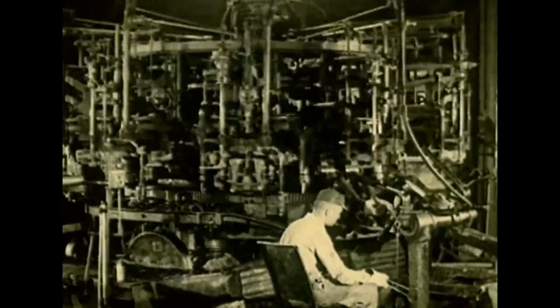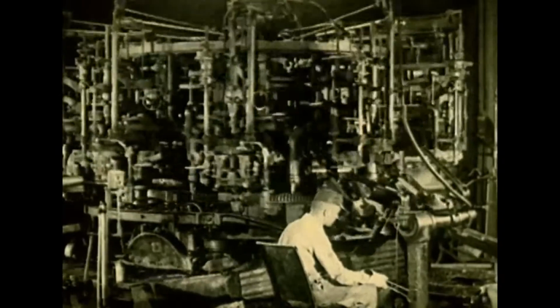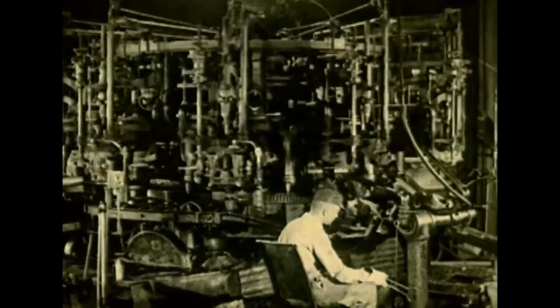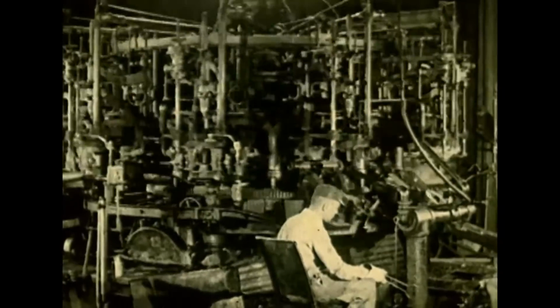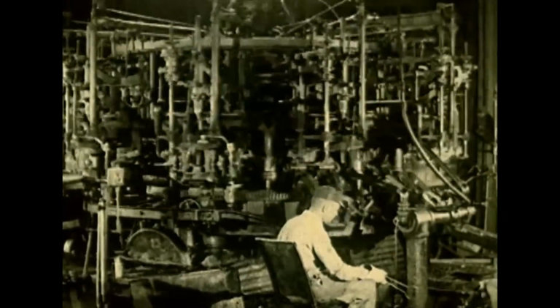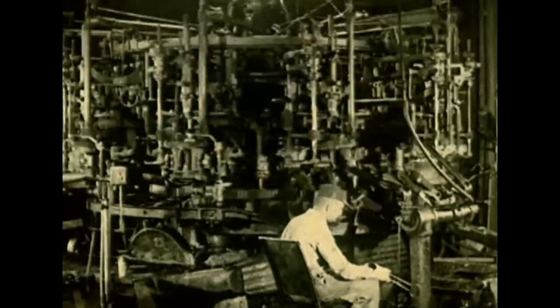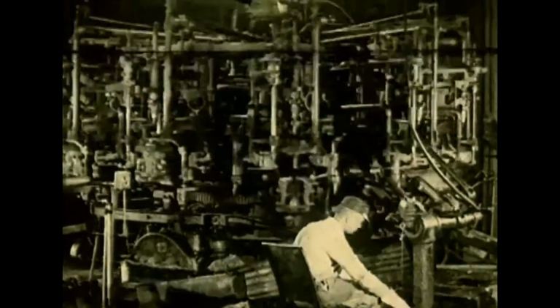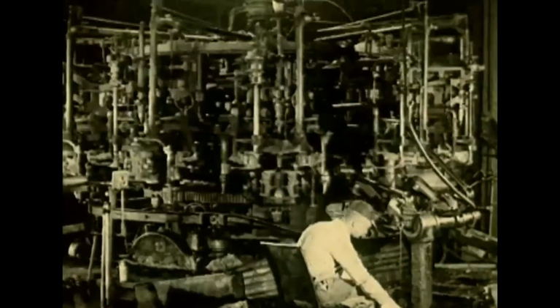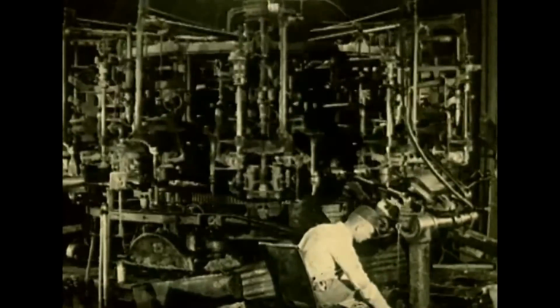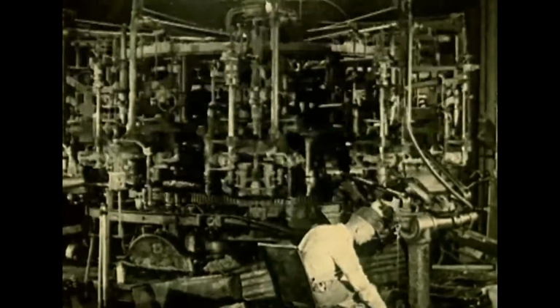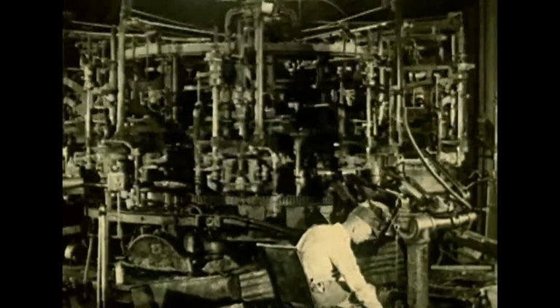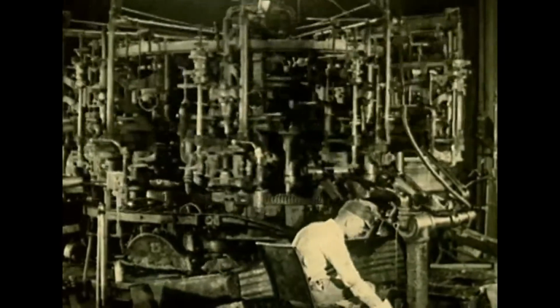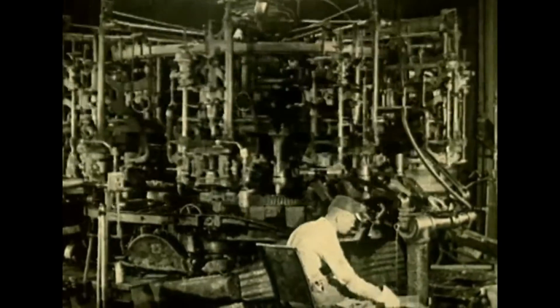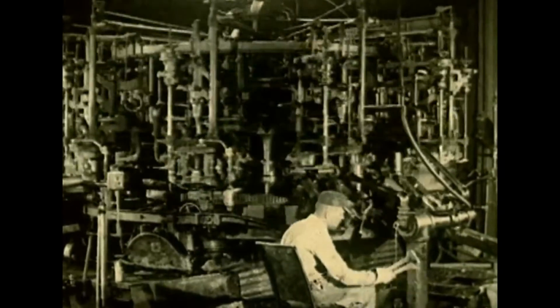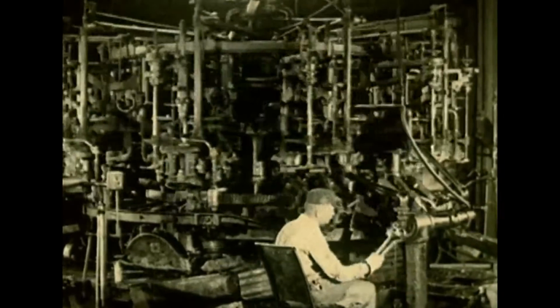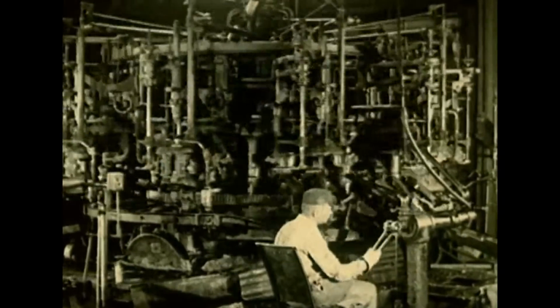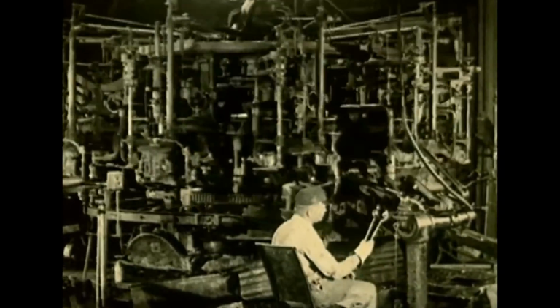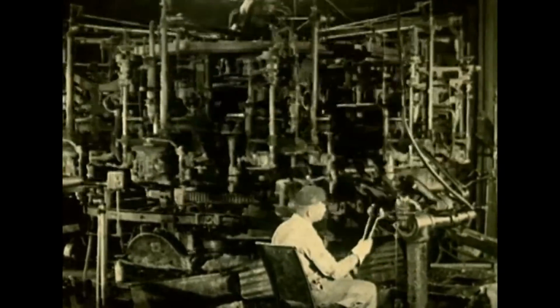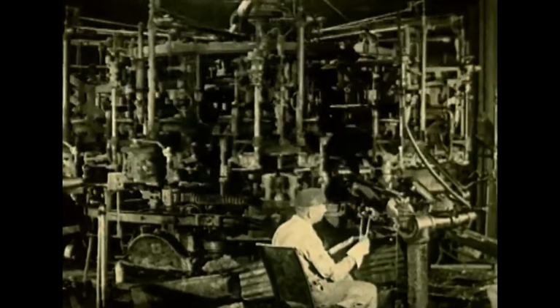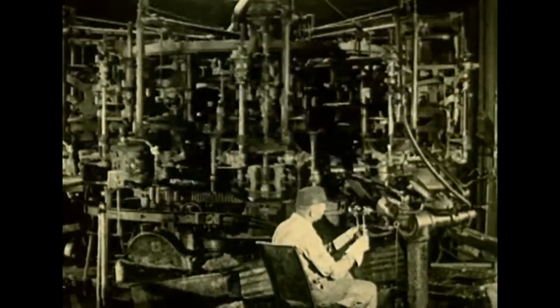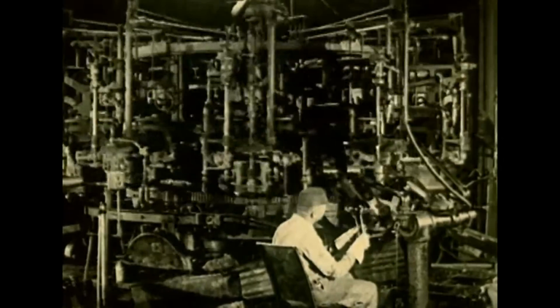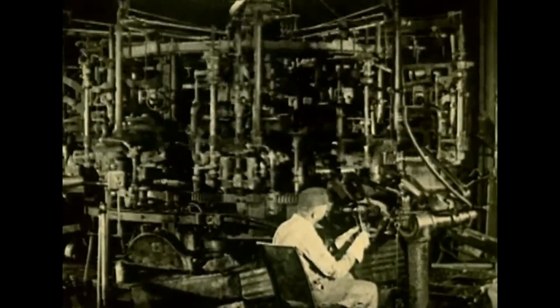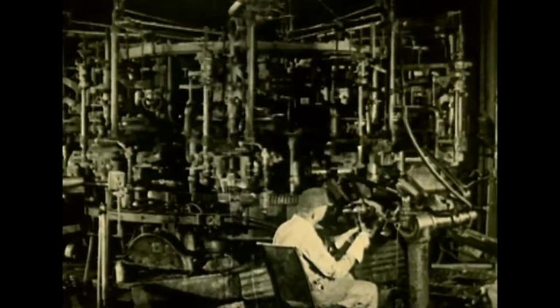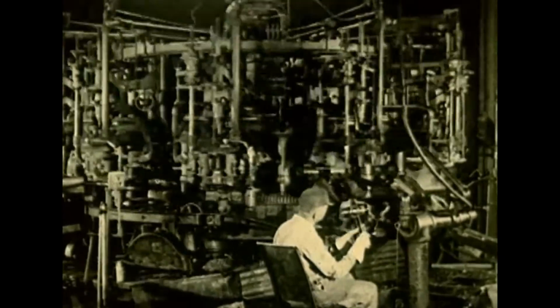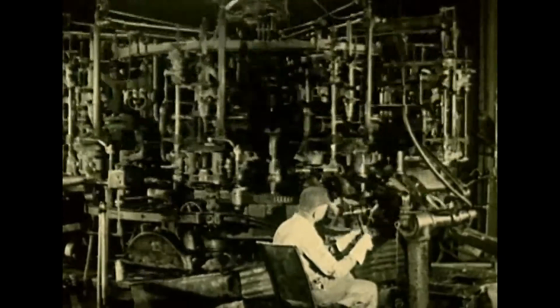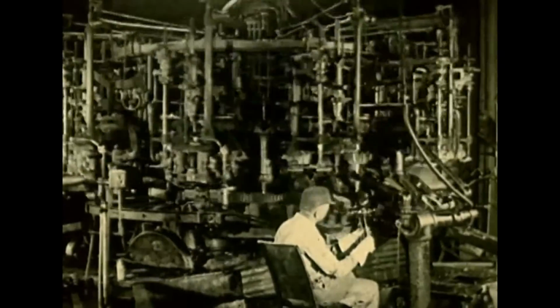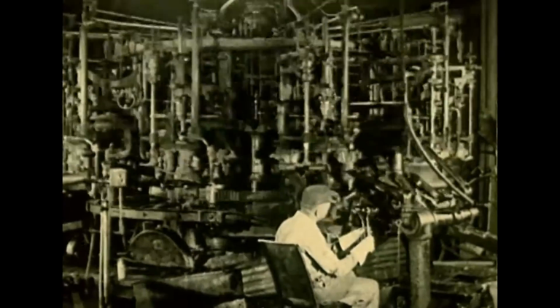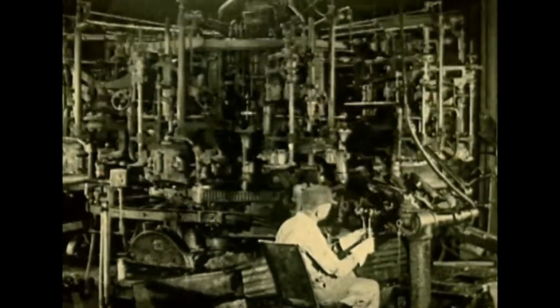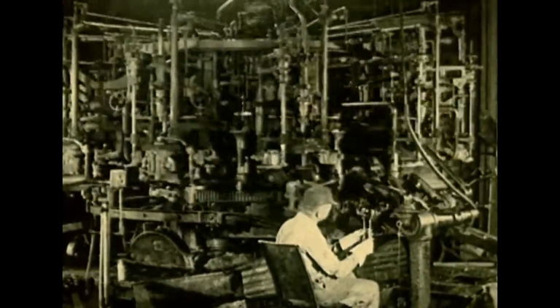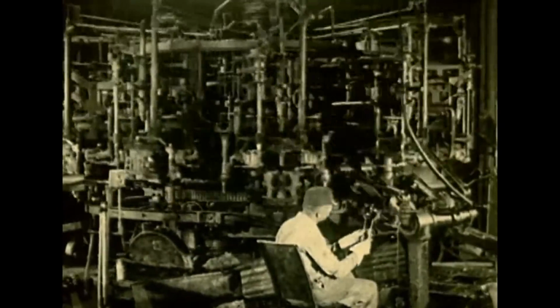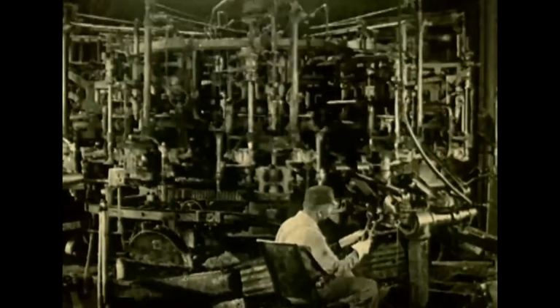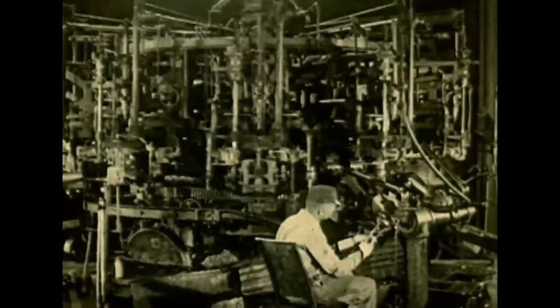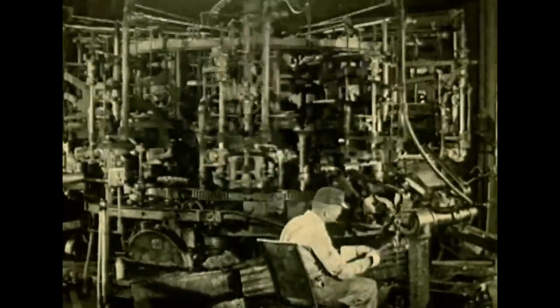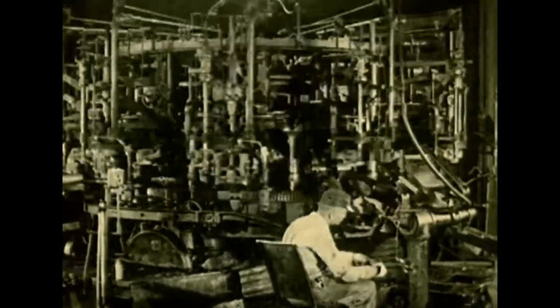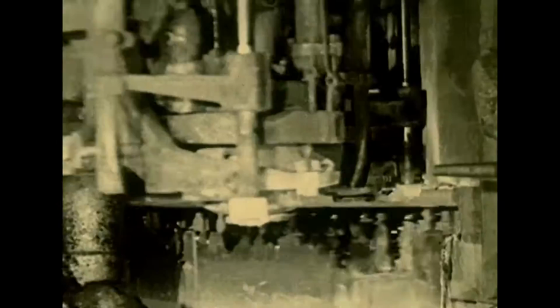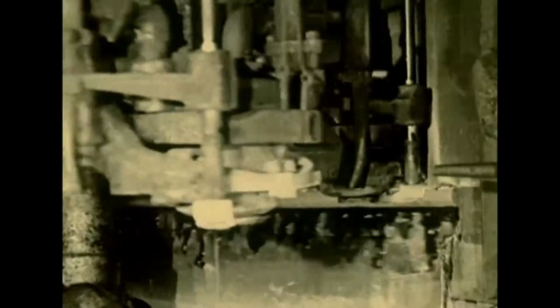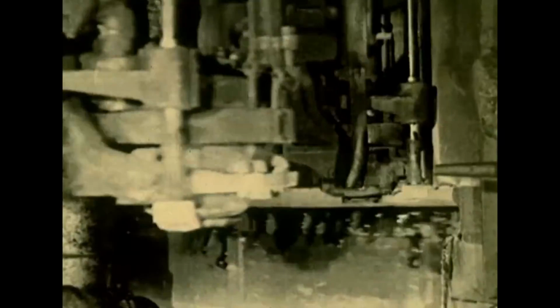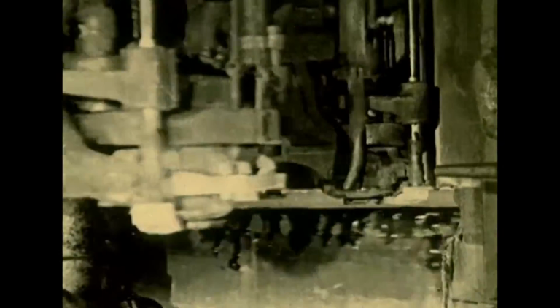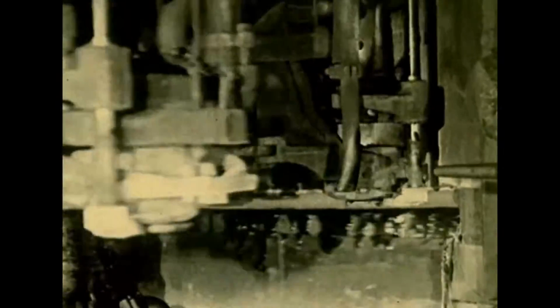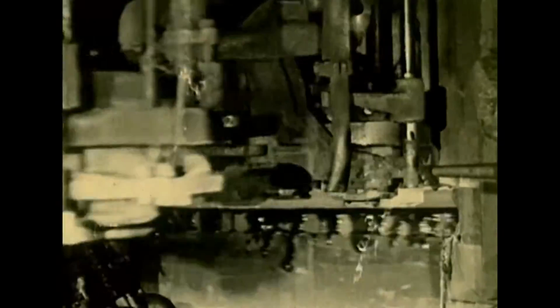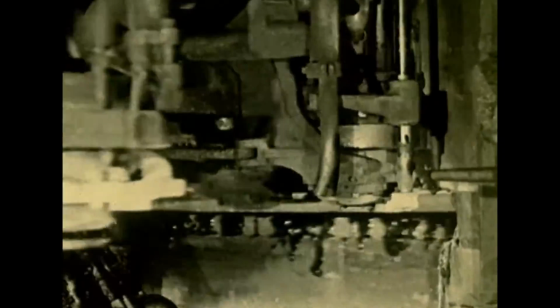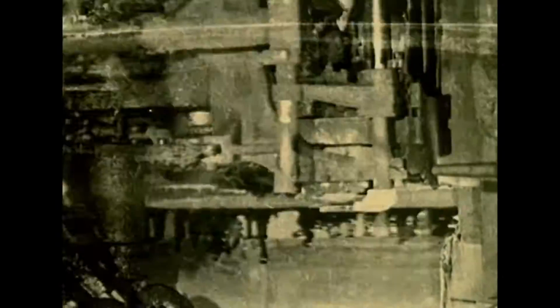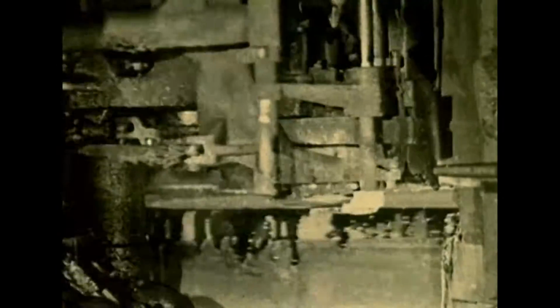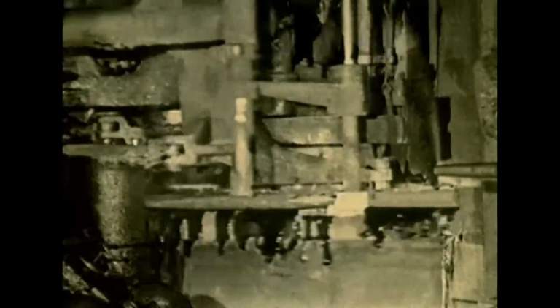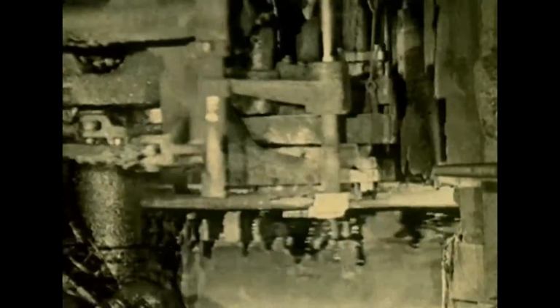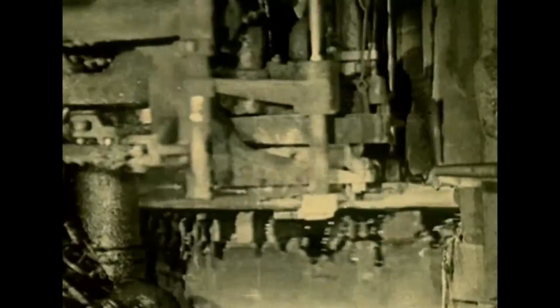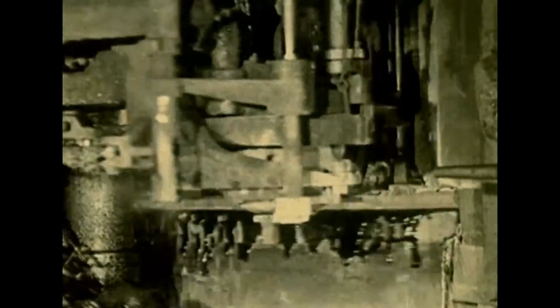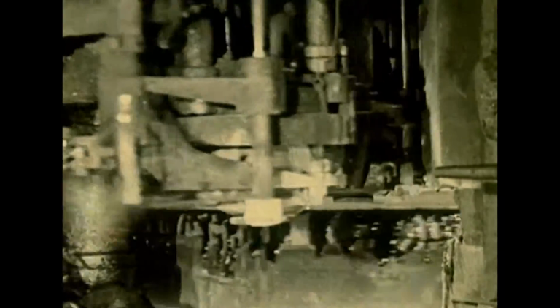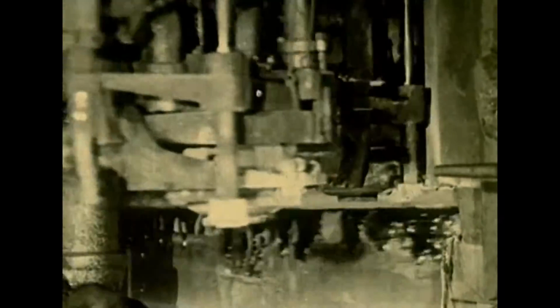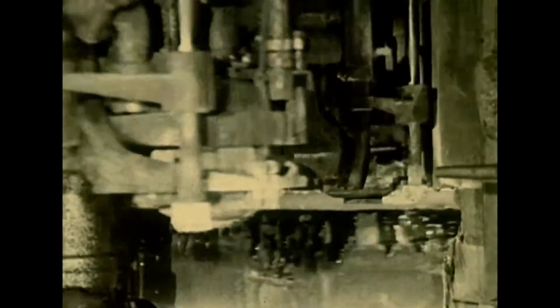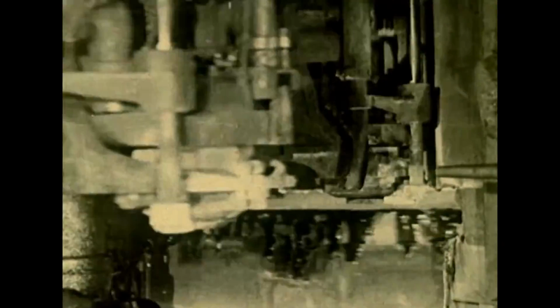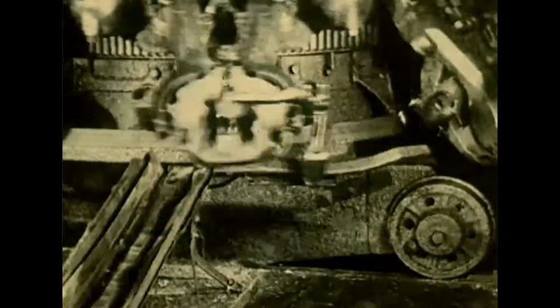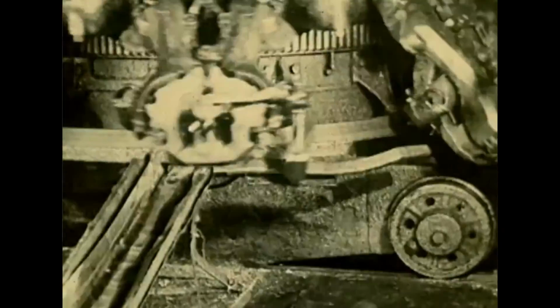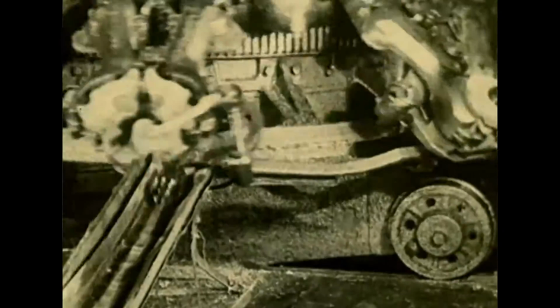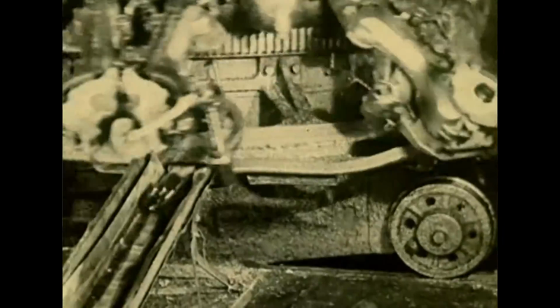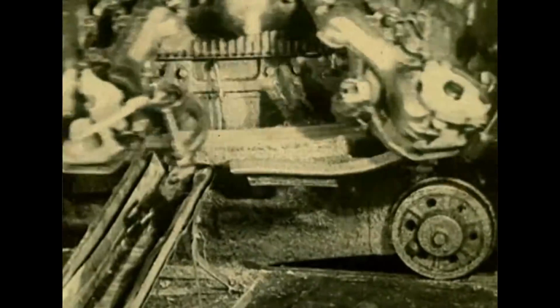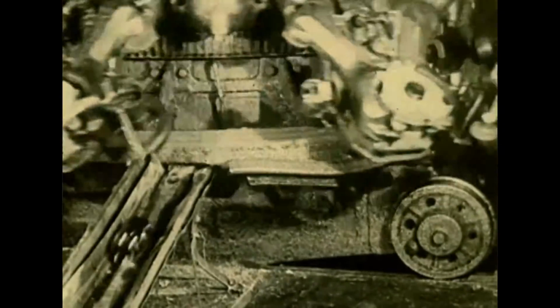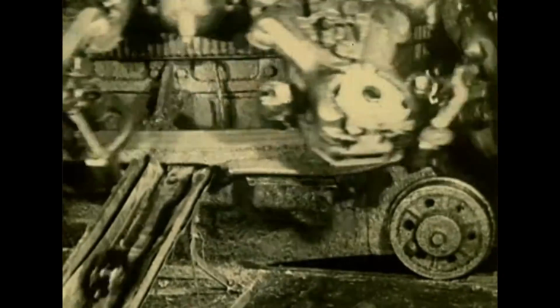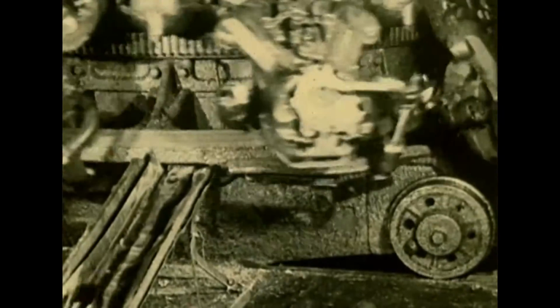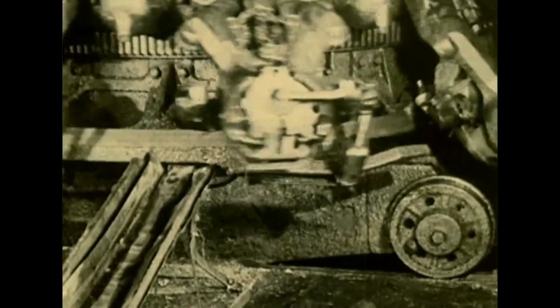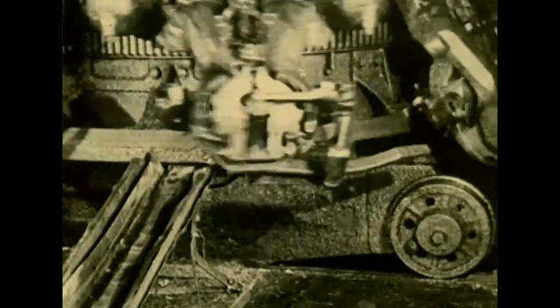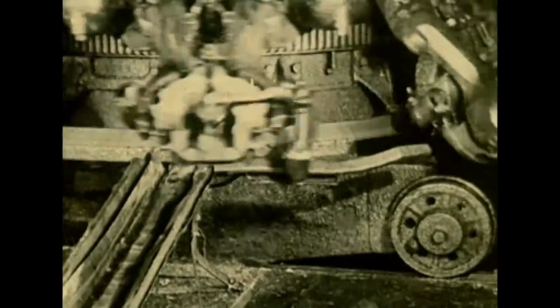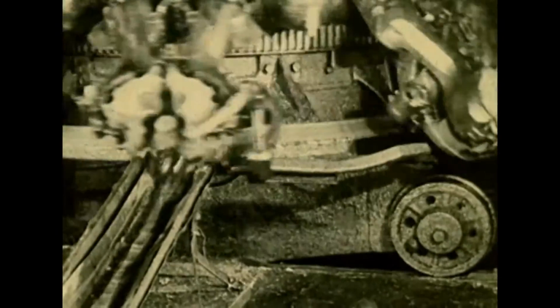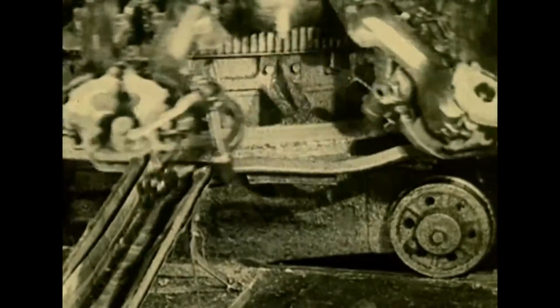In the early 1900s, the automatic bottle making machine was created, and that changed the entire industry.